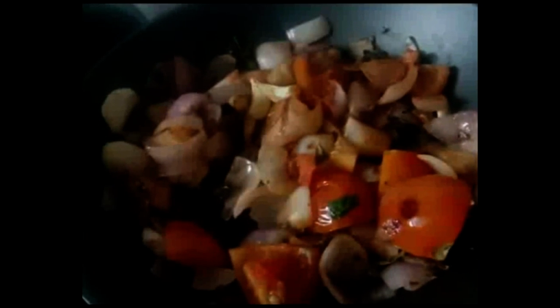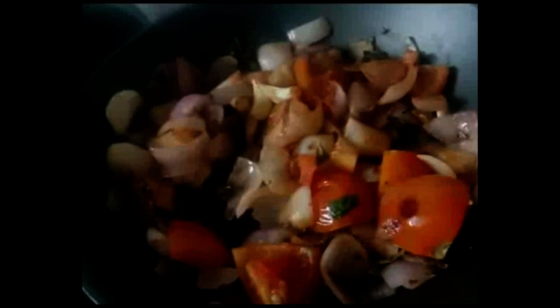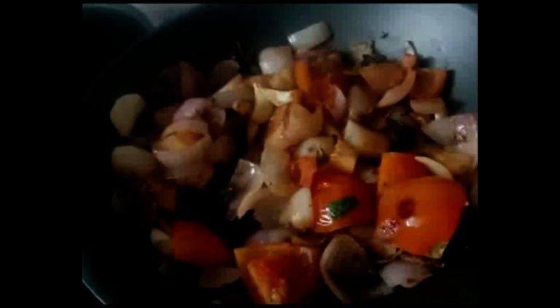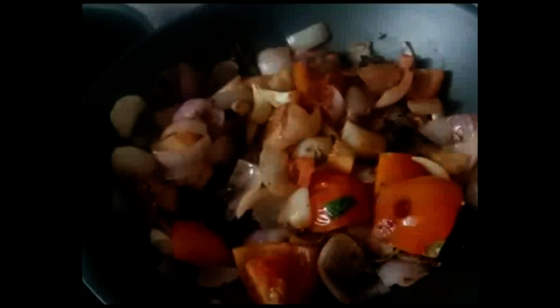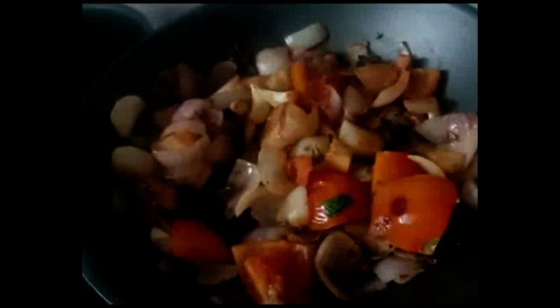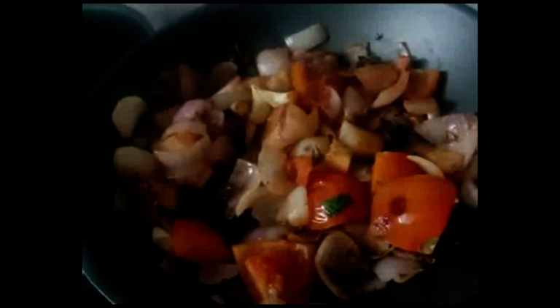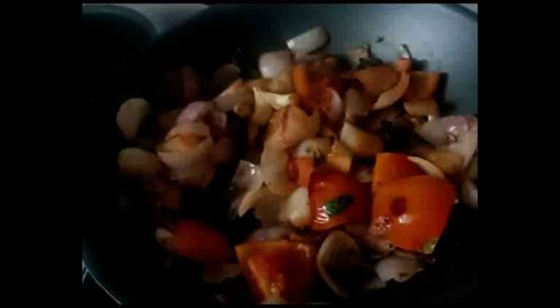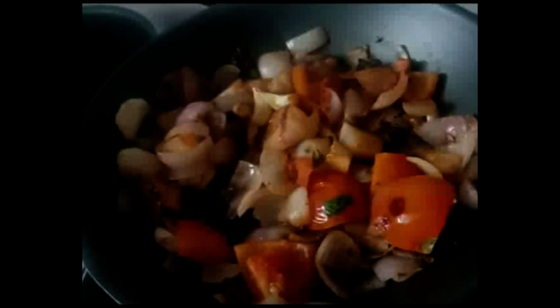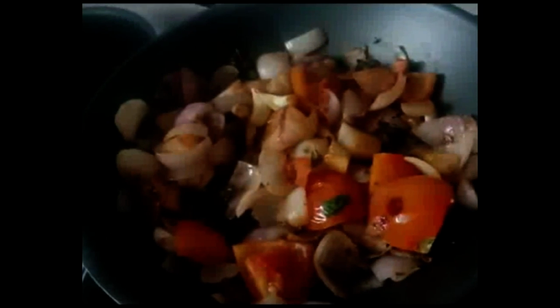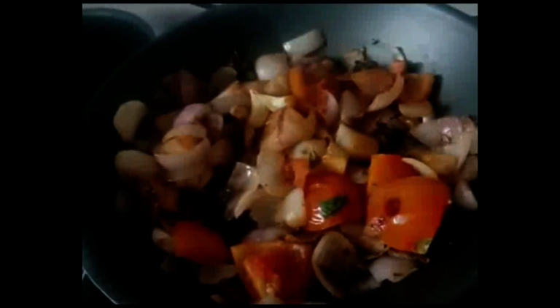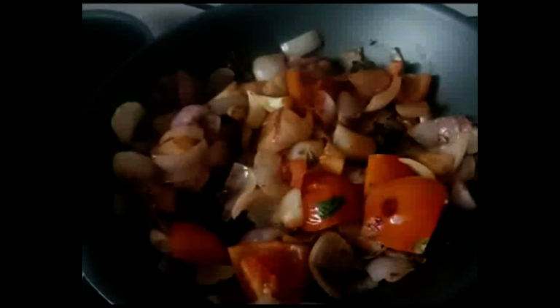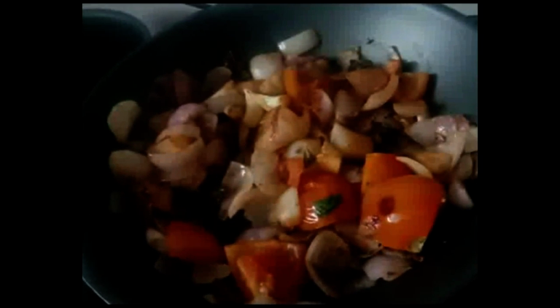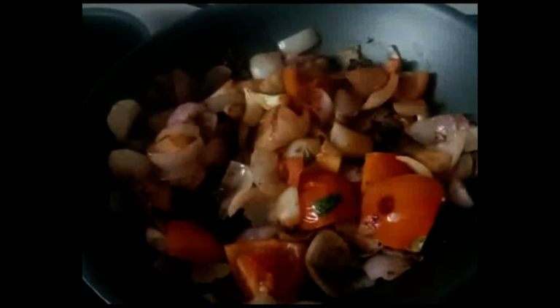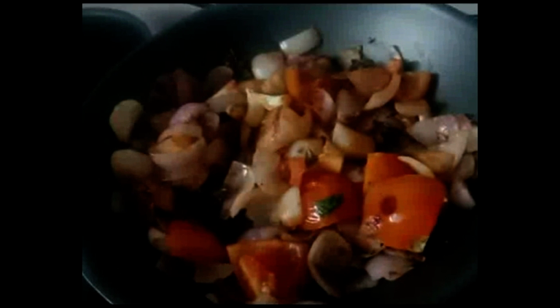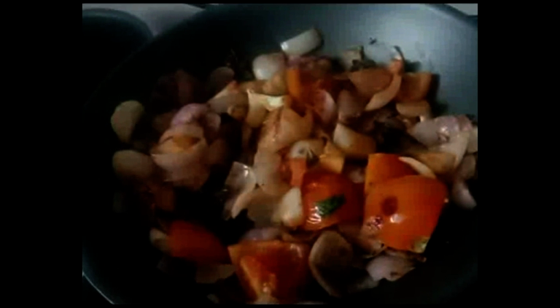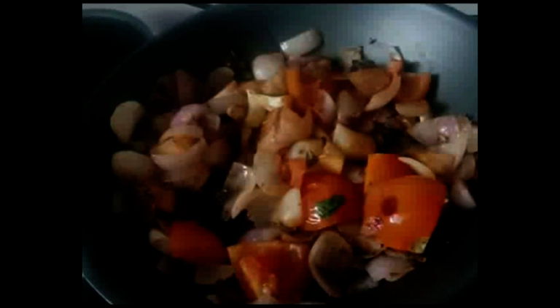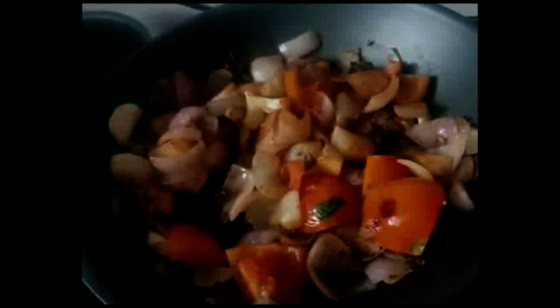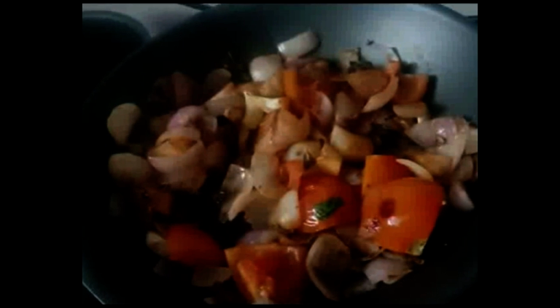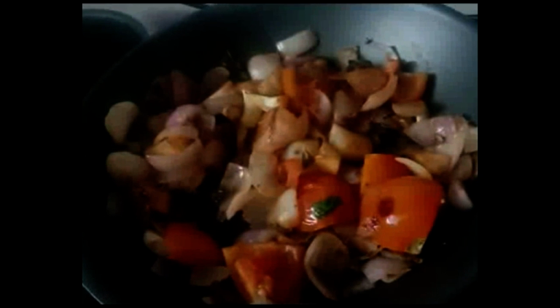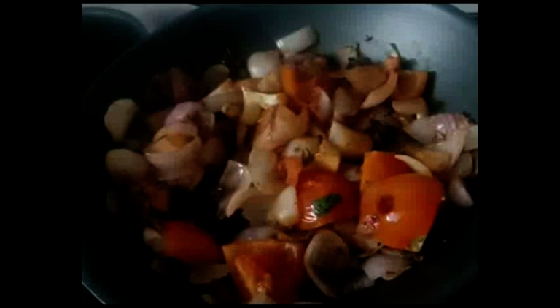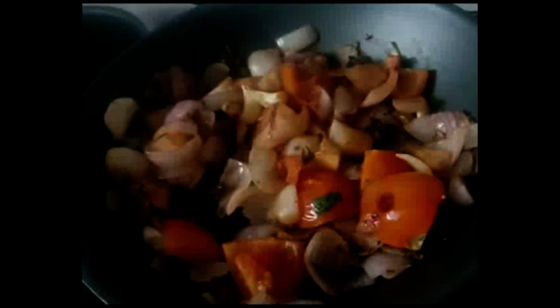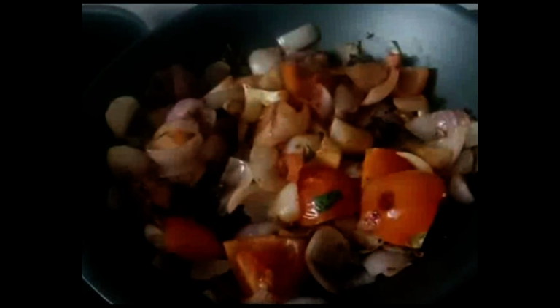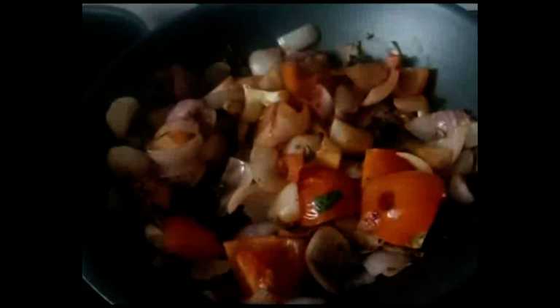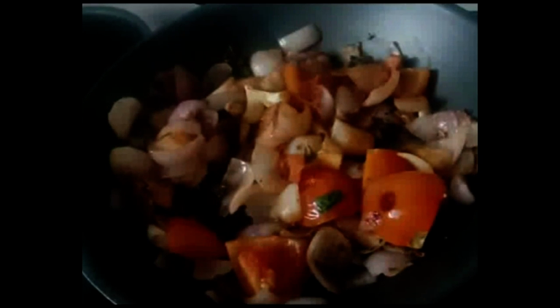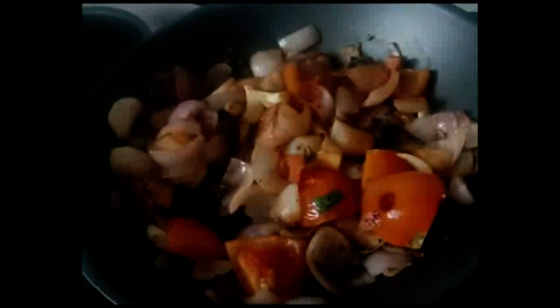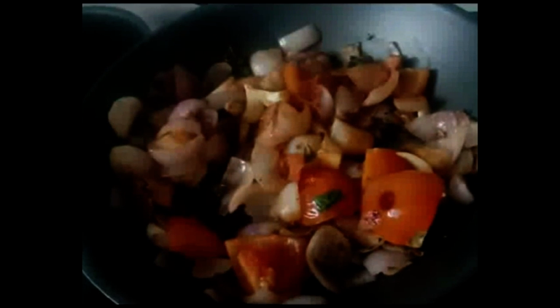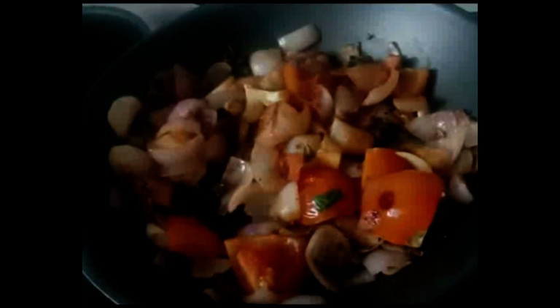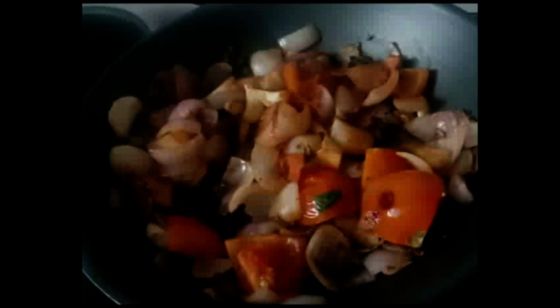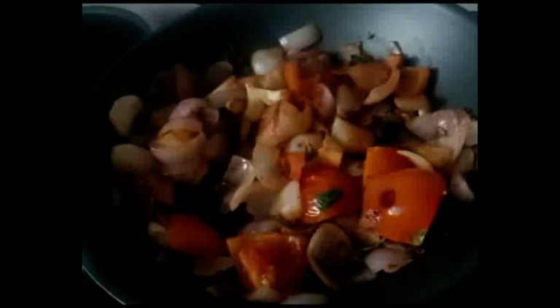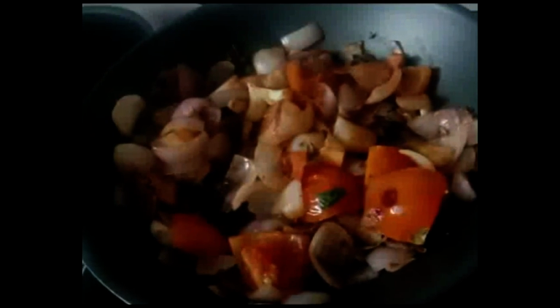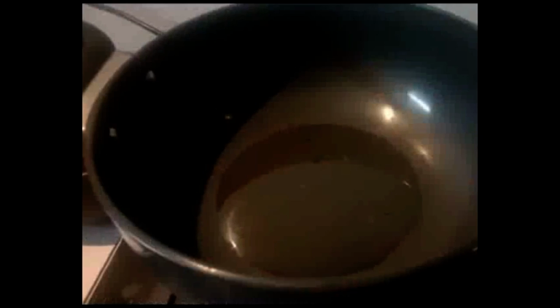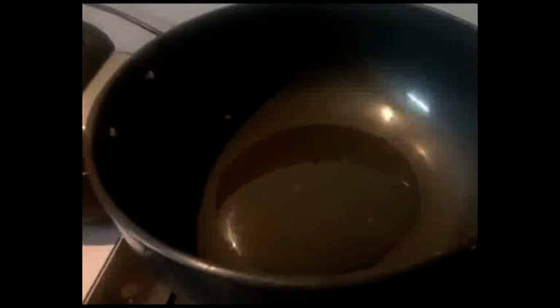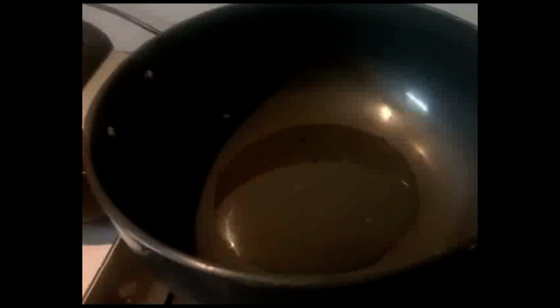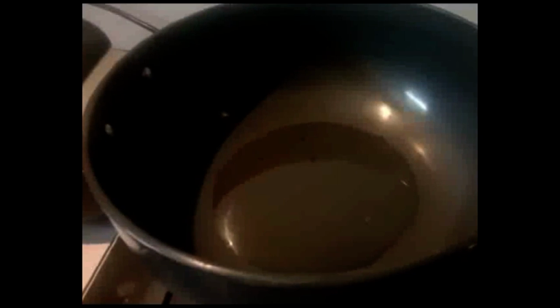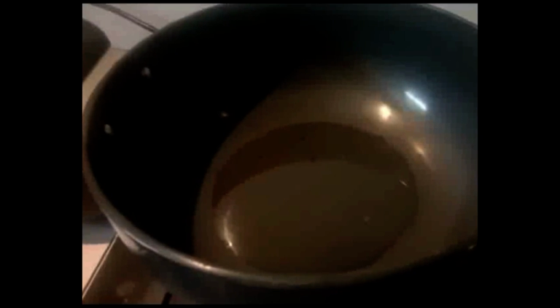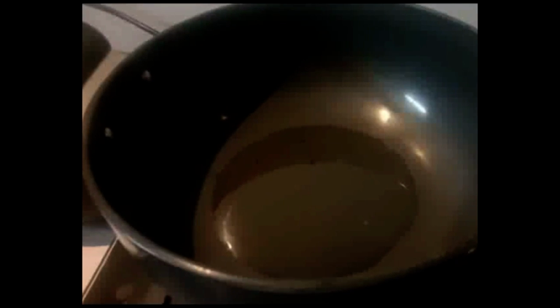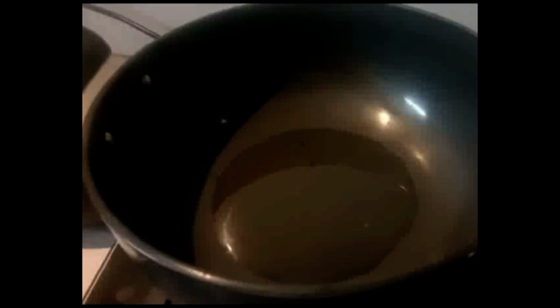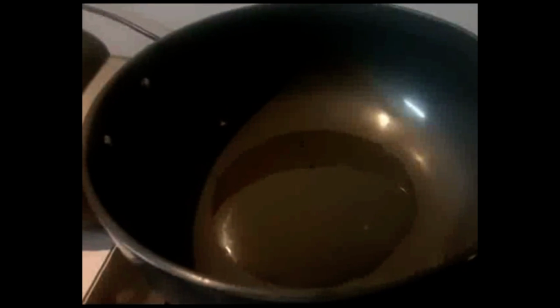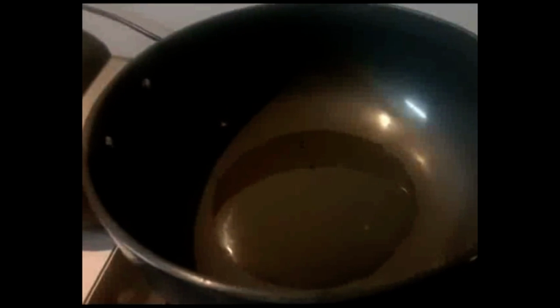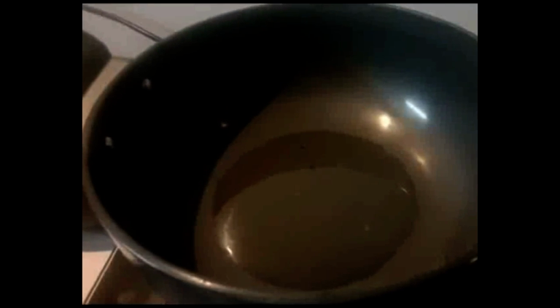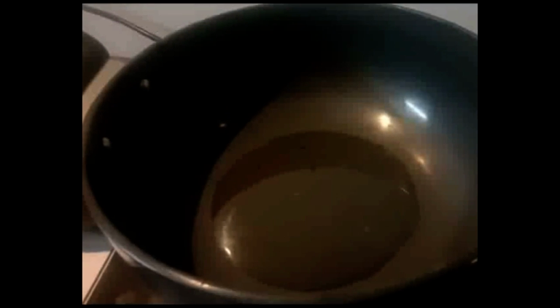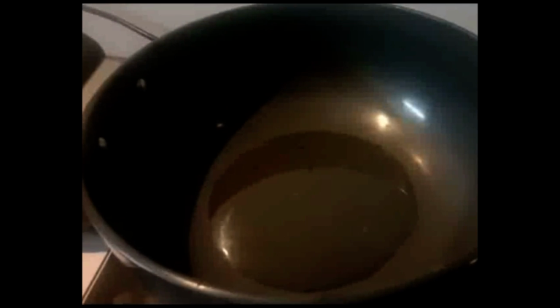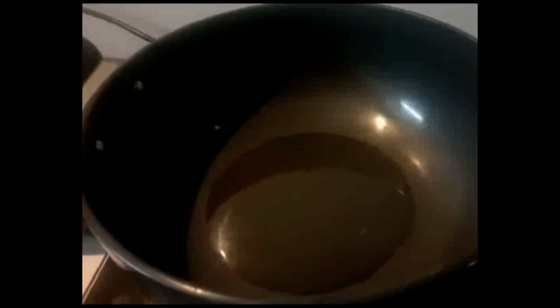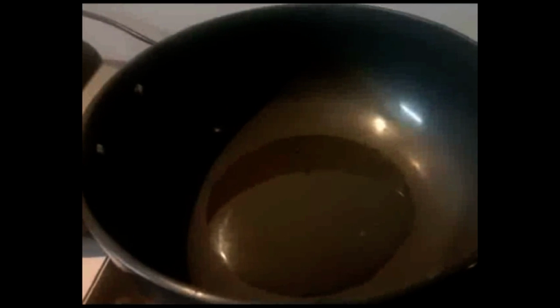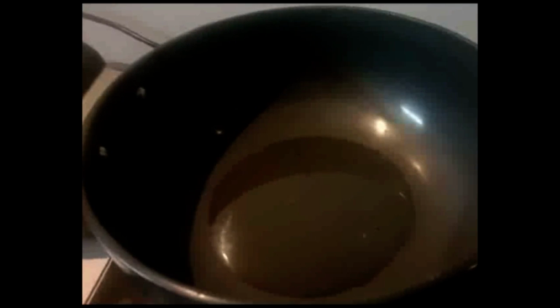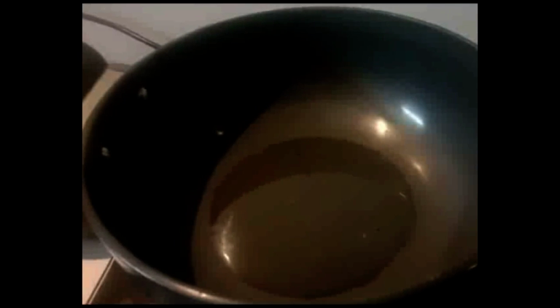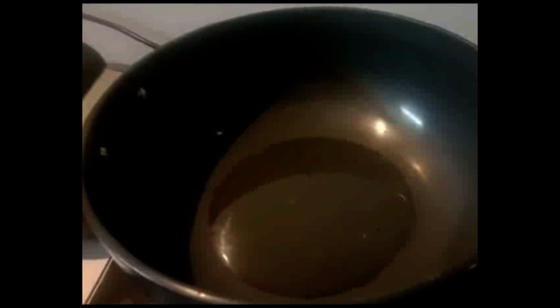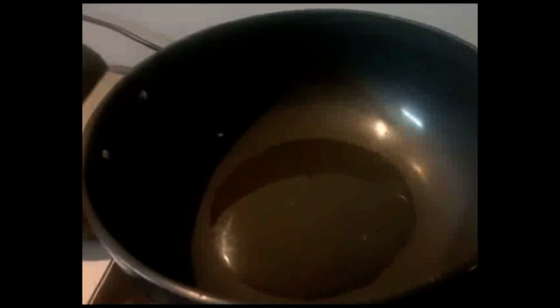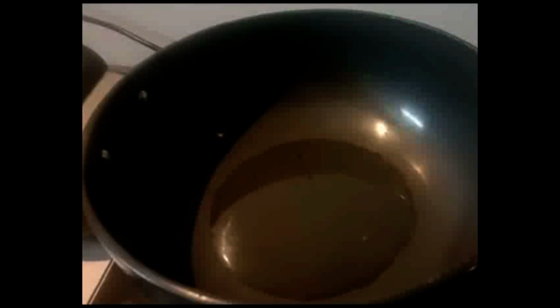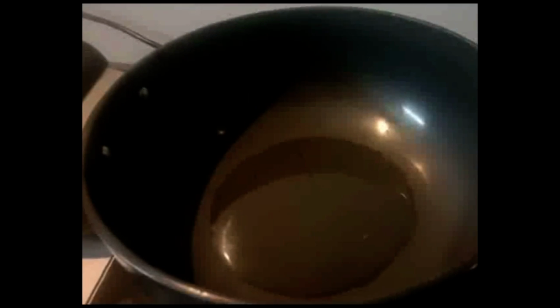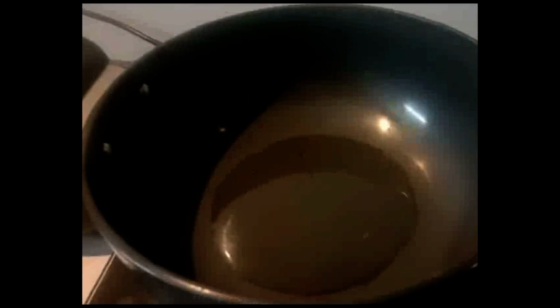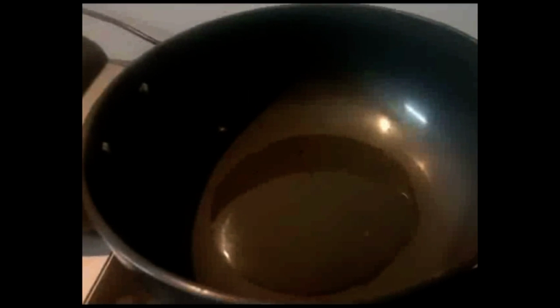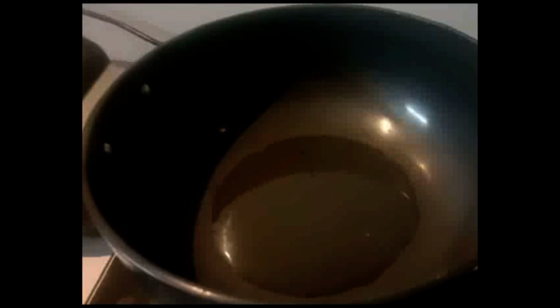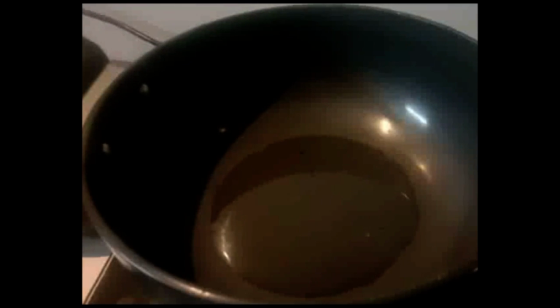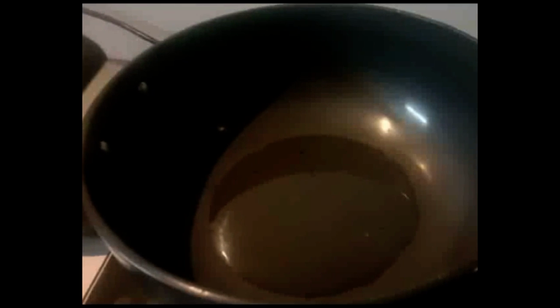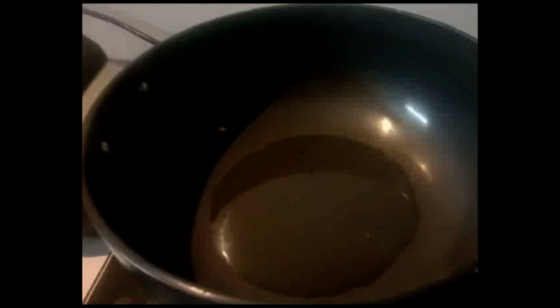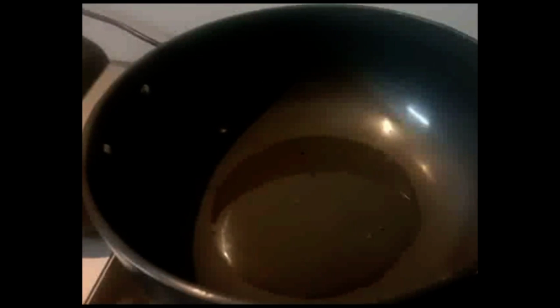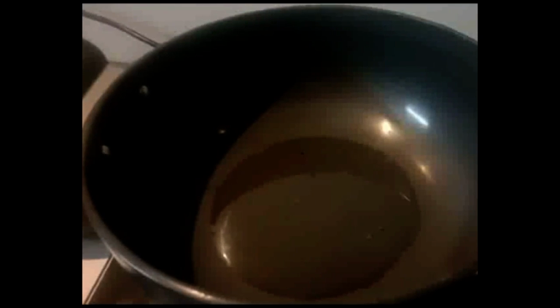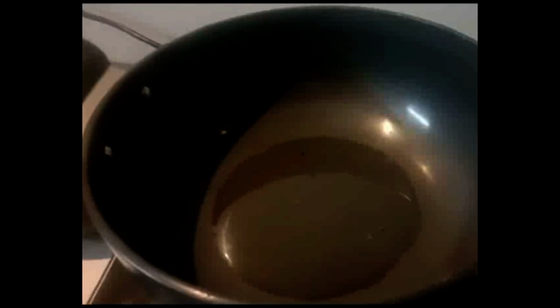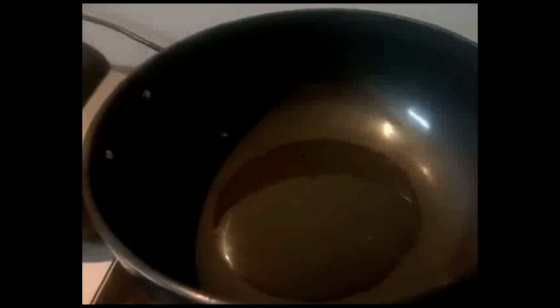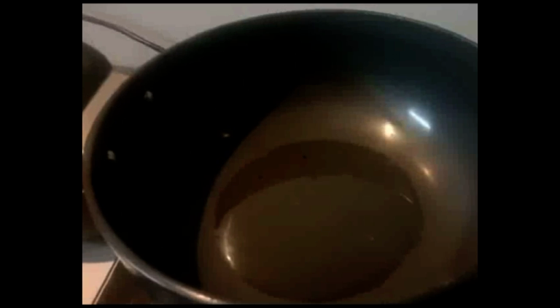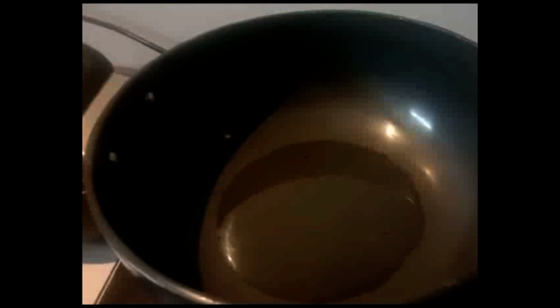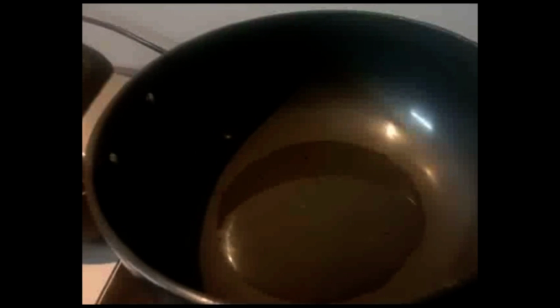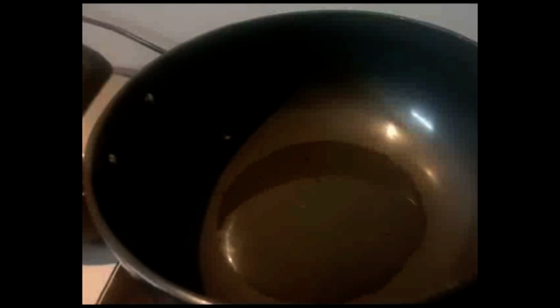It is cooled down, now we have to make a paste. In oil, I am going to add fennel seeds.